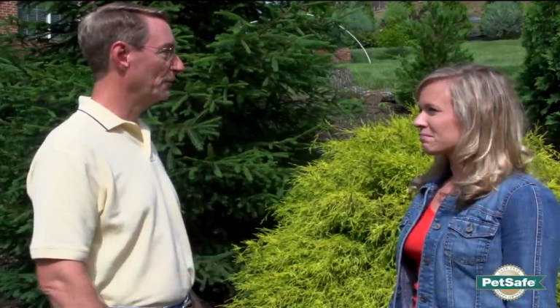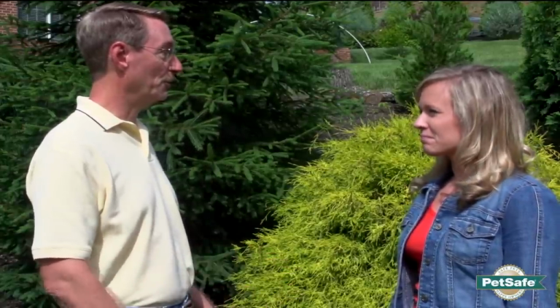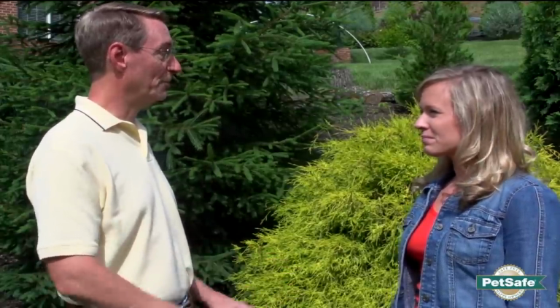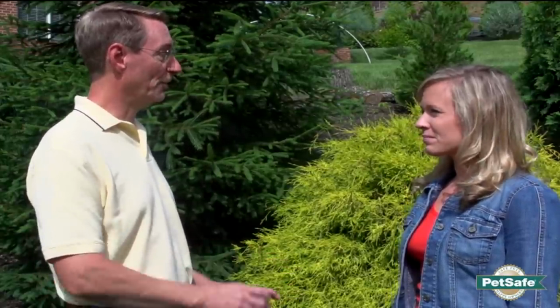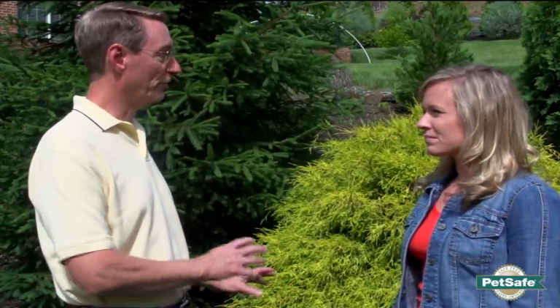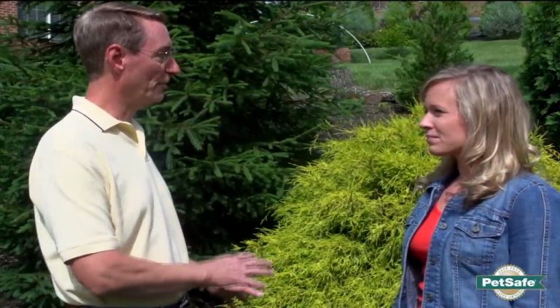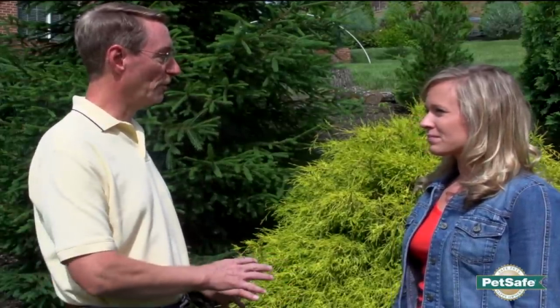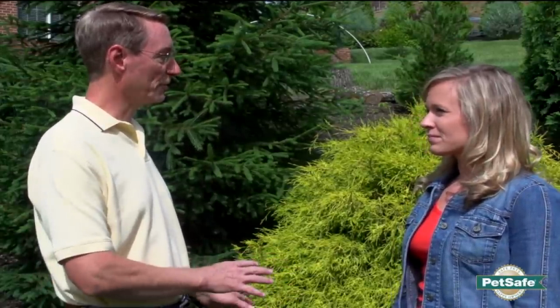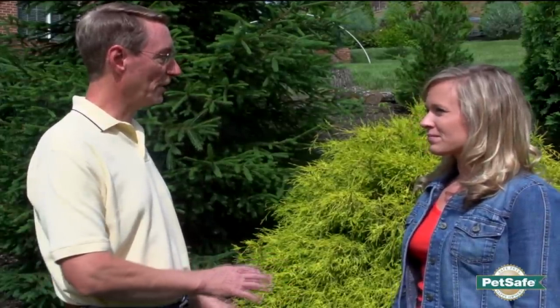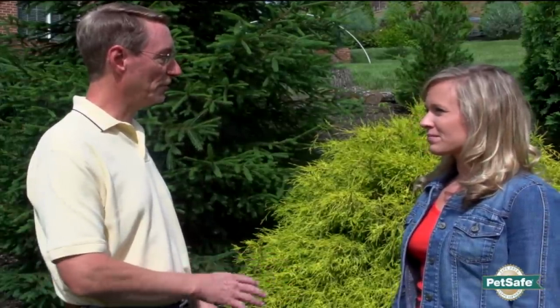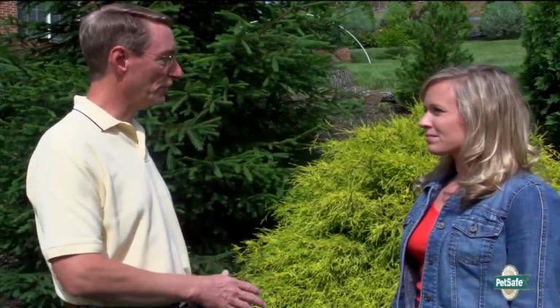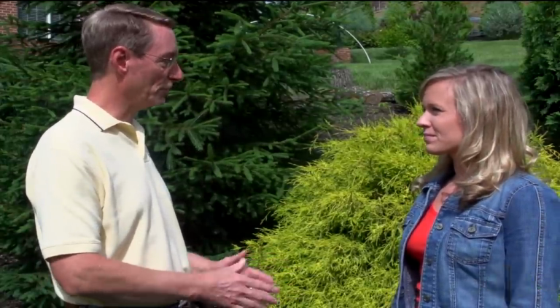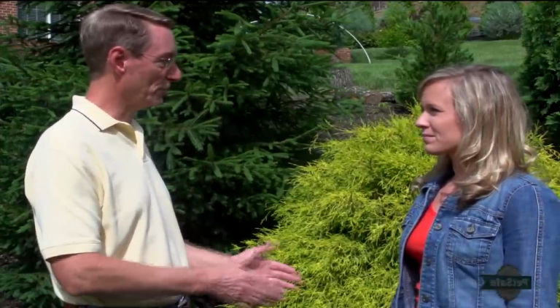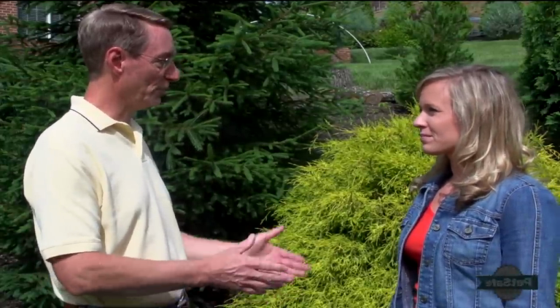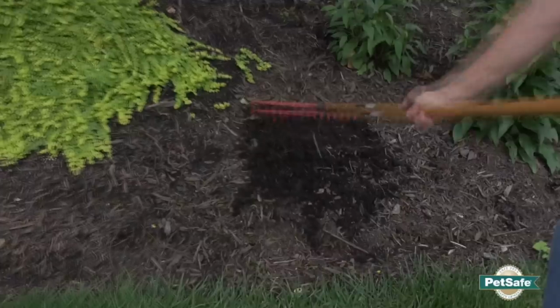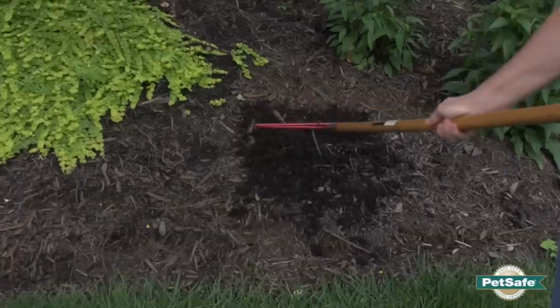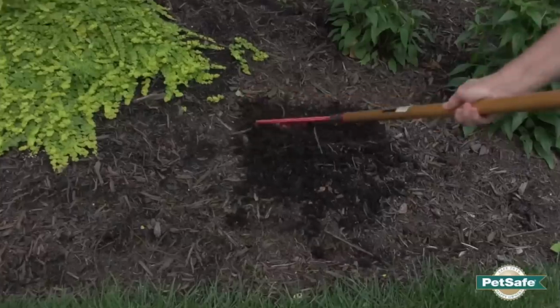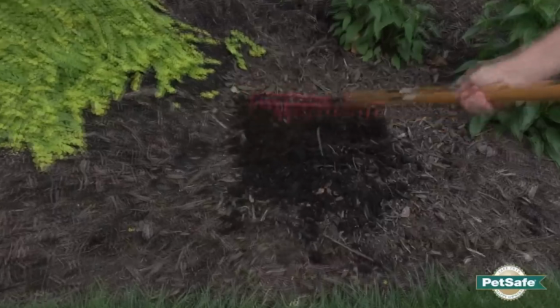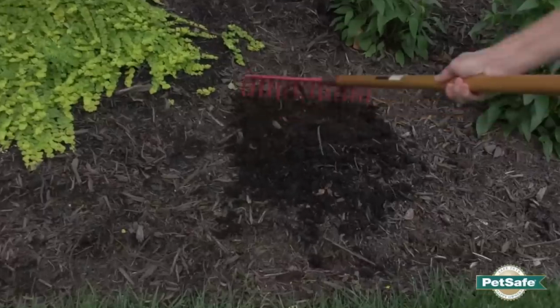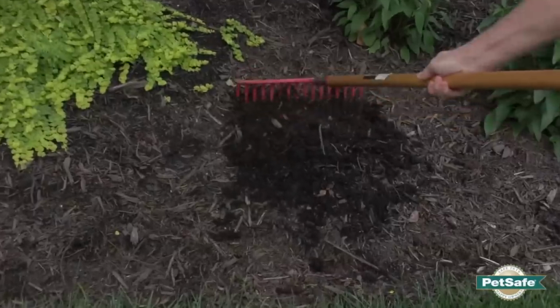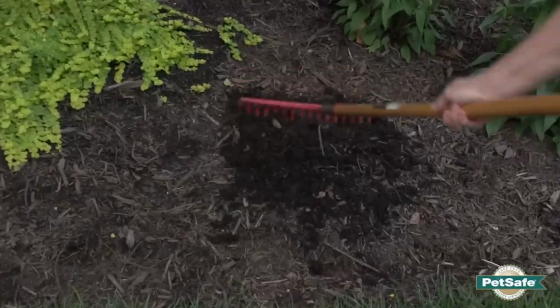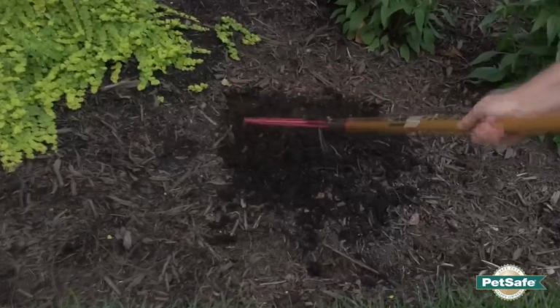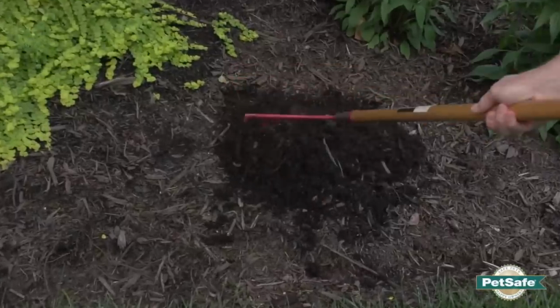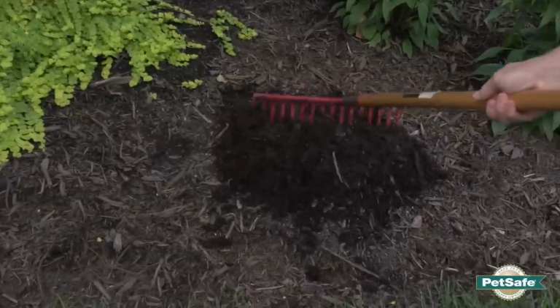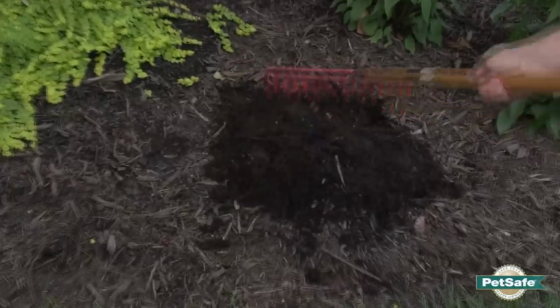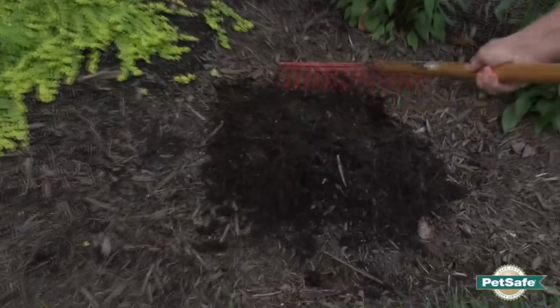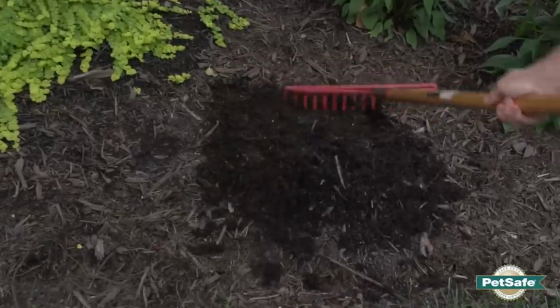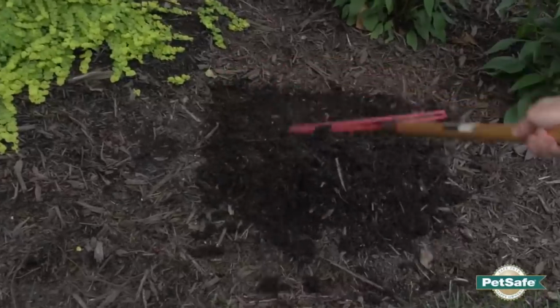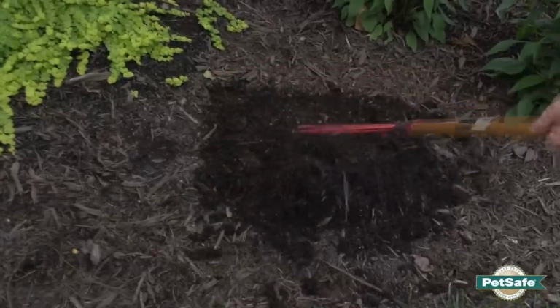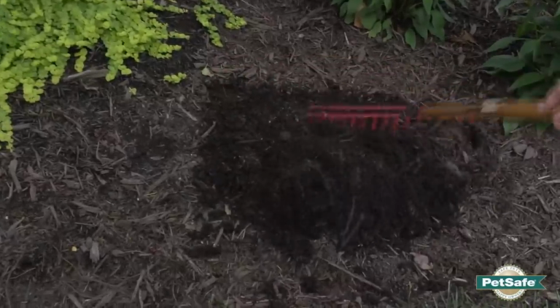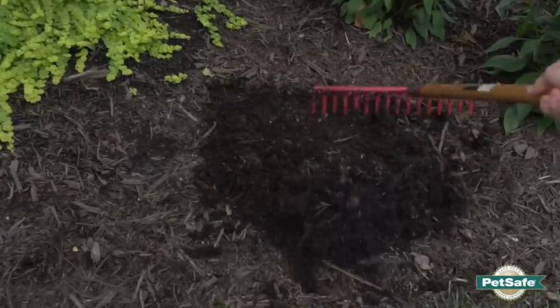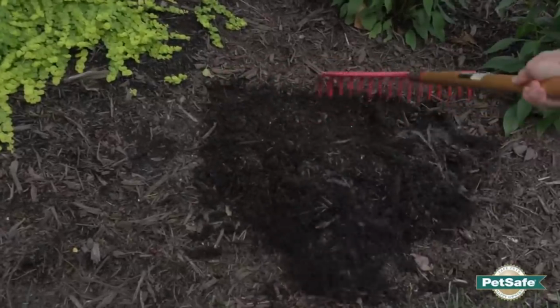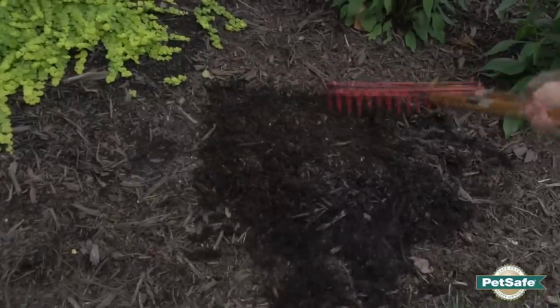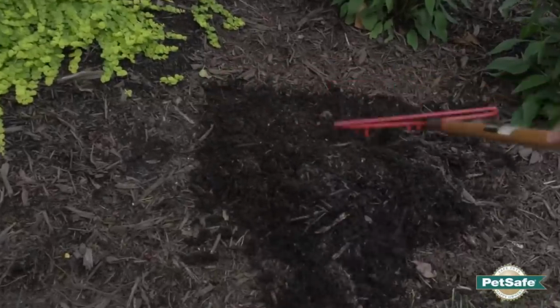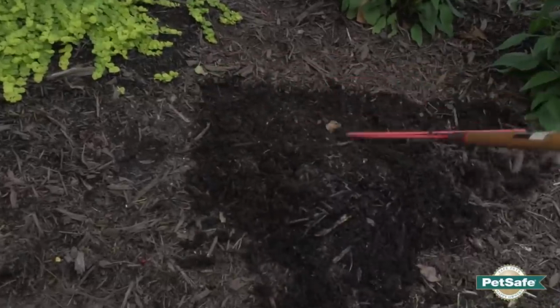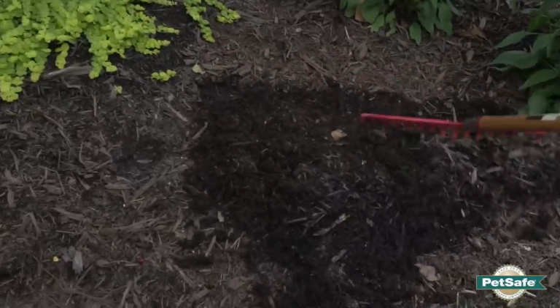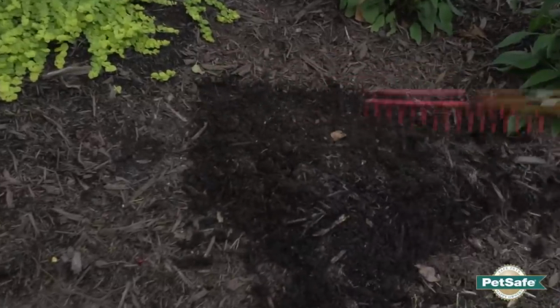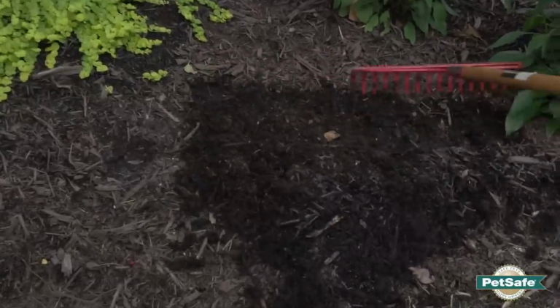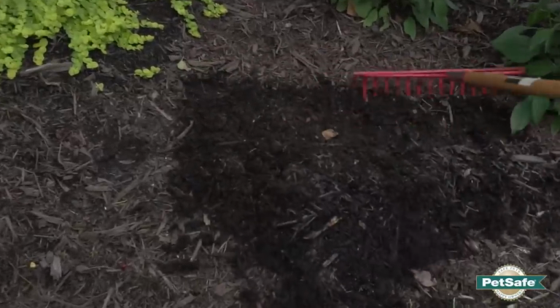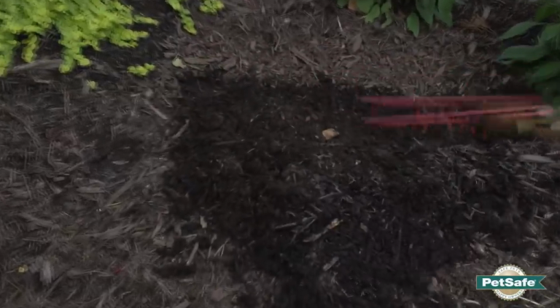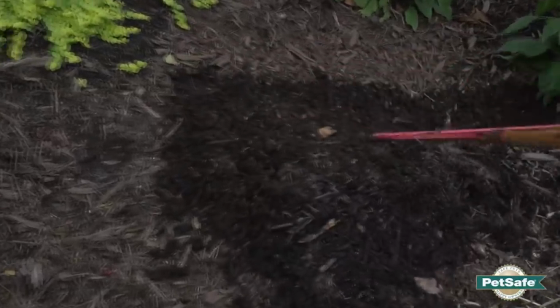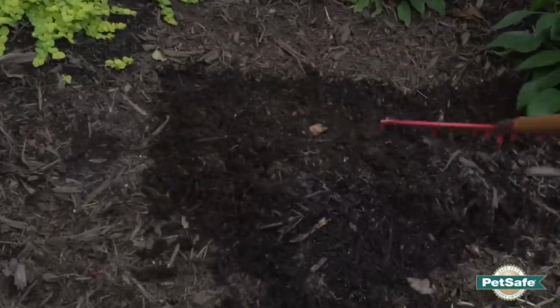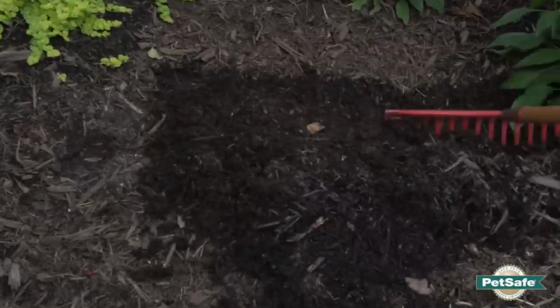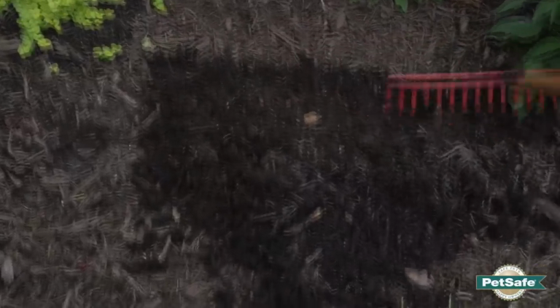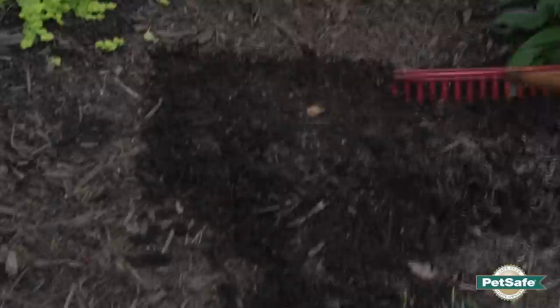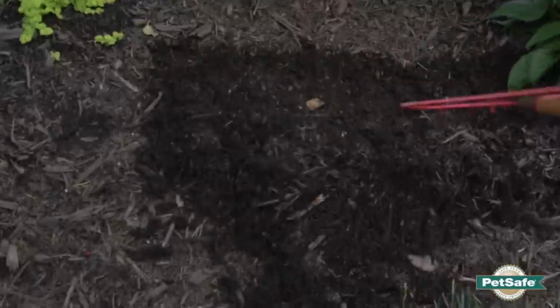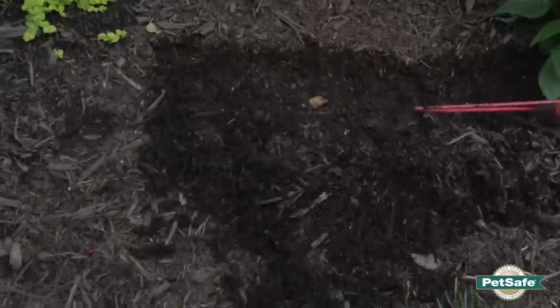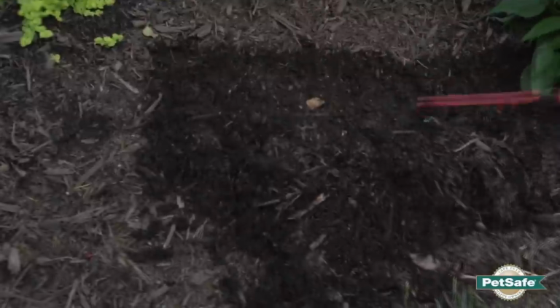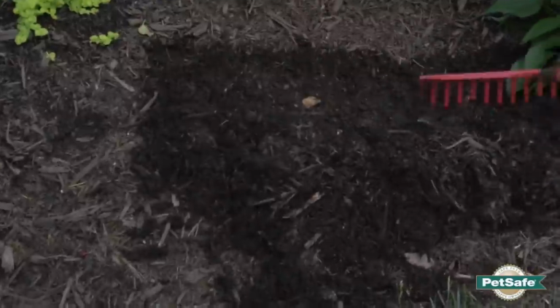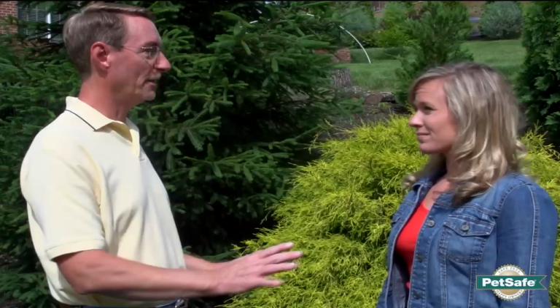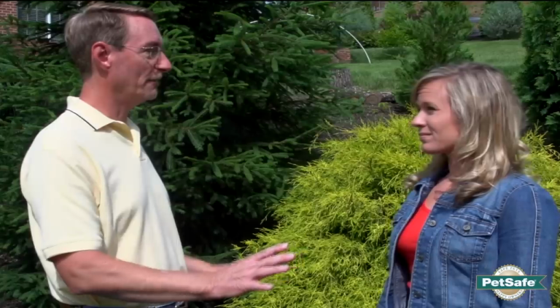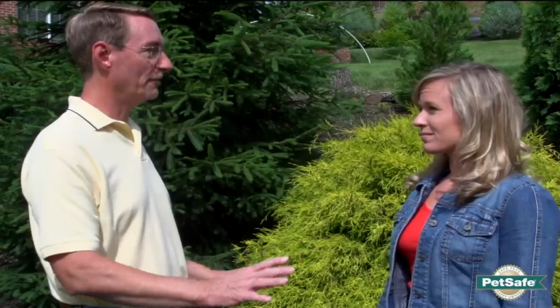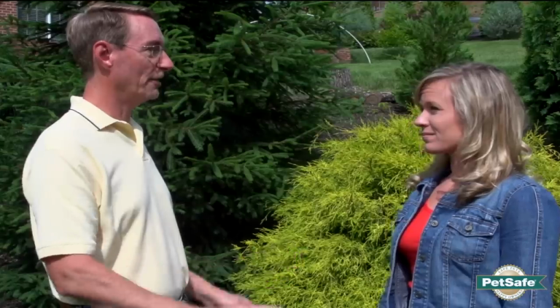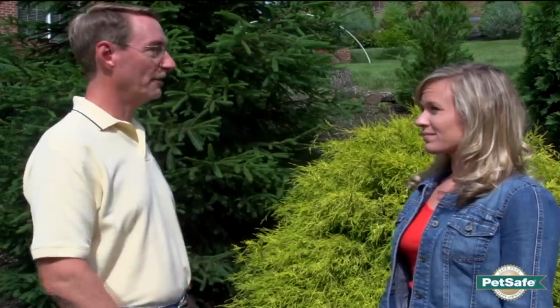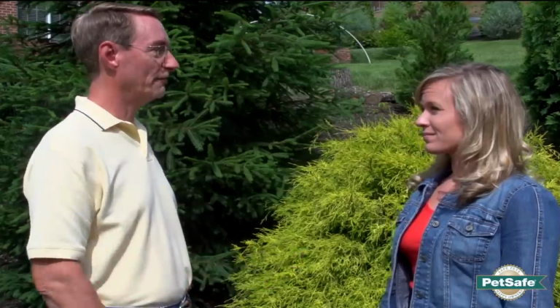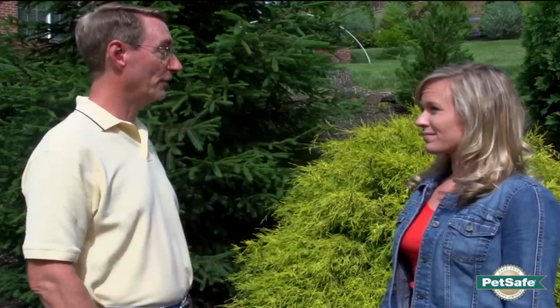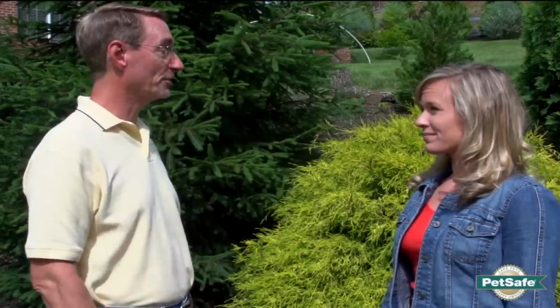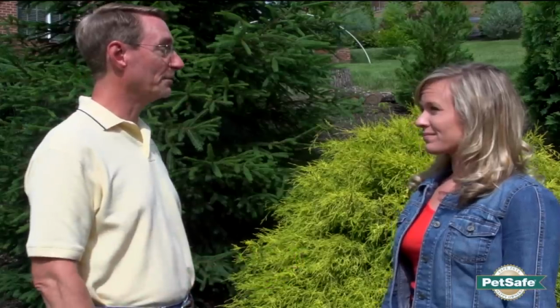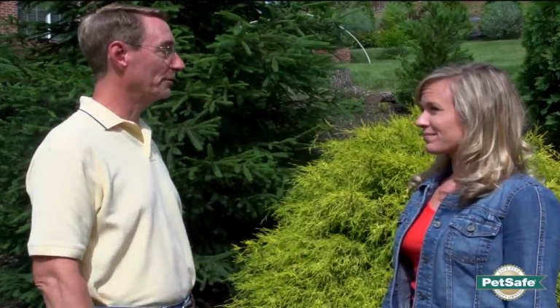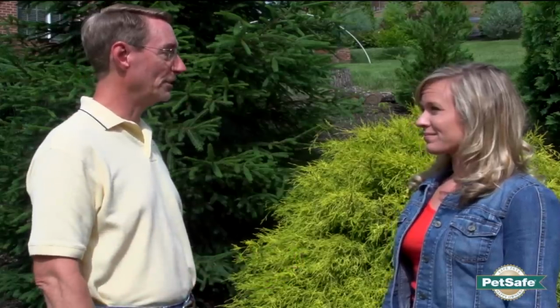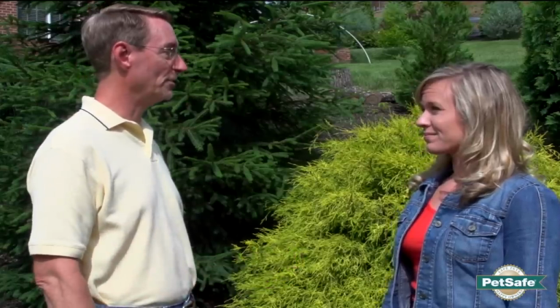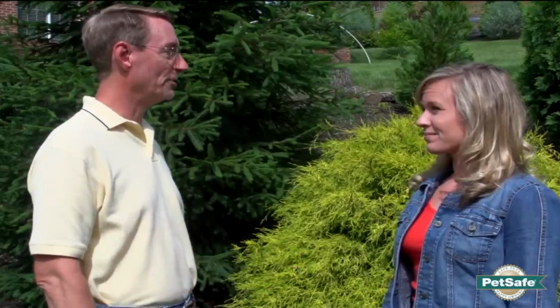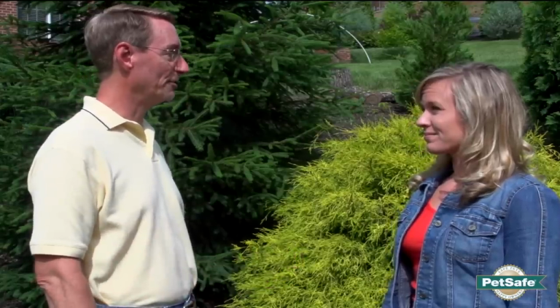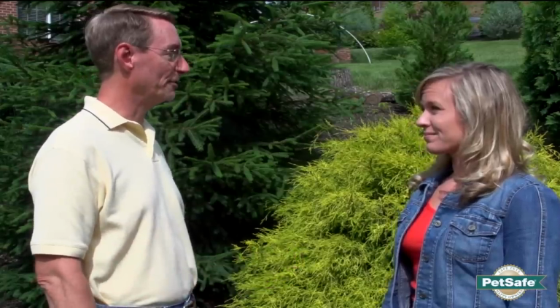When you put it through the mulch bed, you can just pull the mulch back, bury the wire in the mulch, cover it back up — very simple and easy to do.